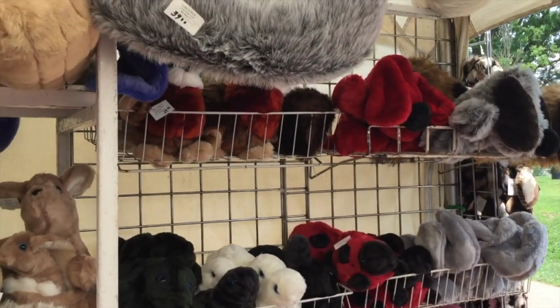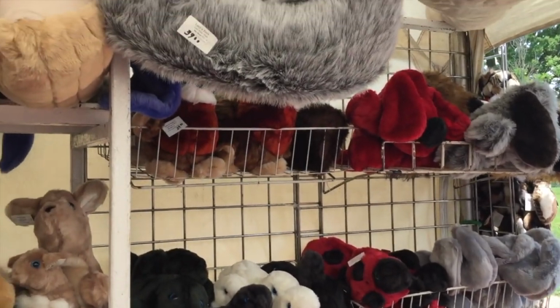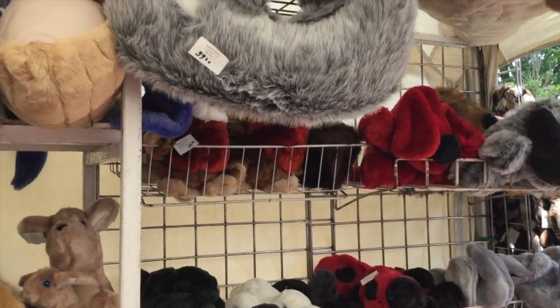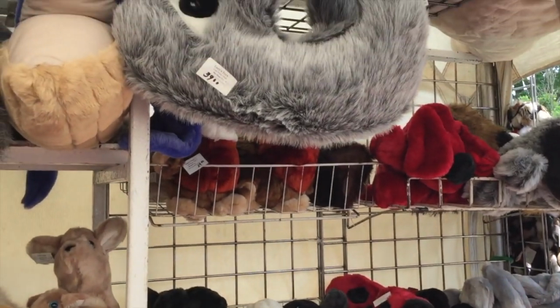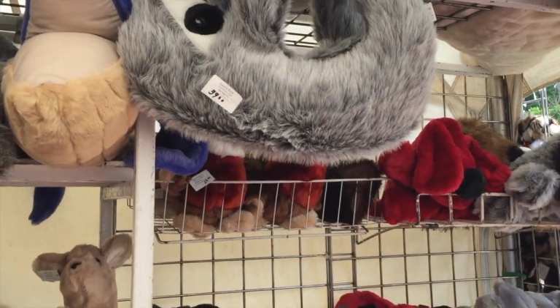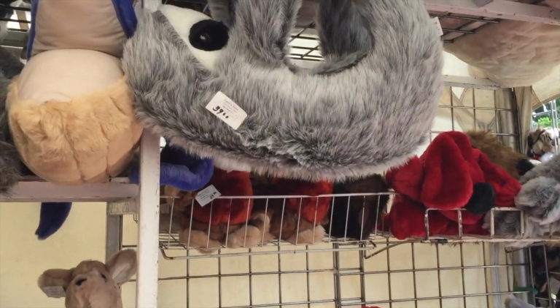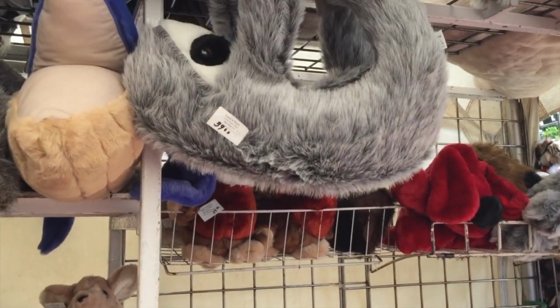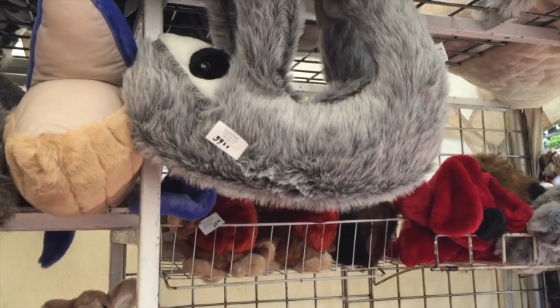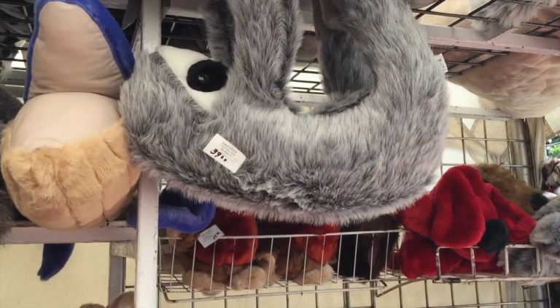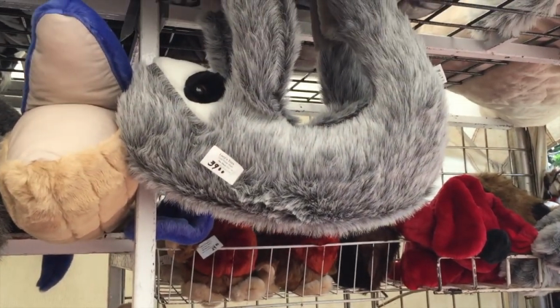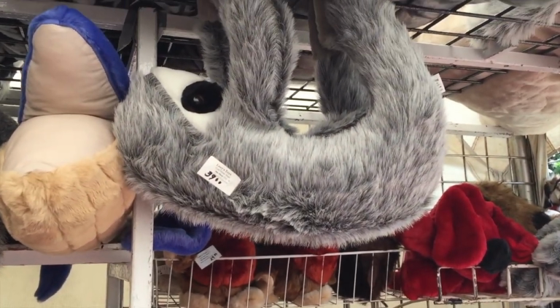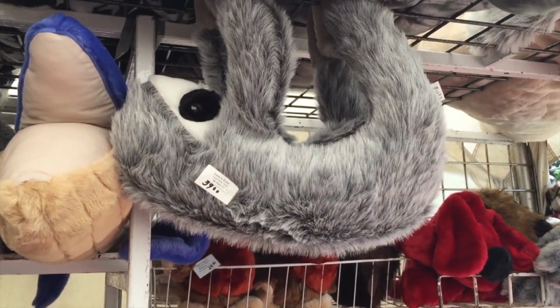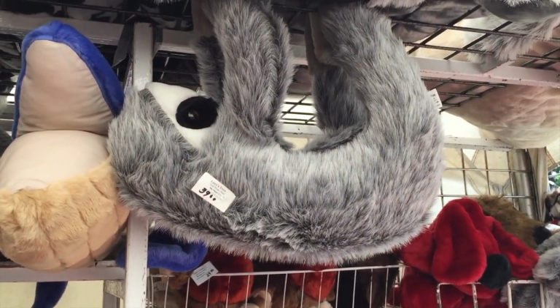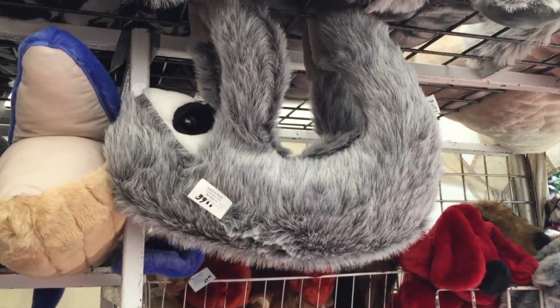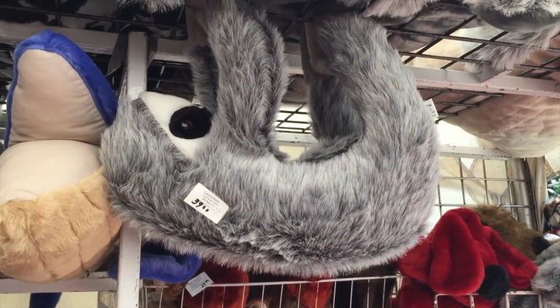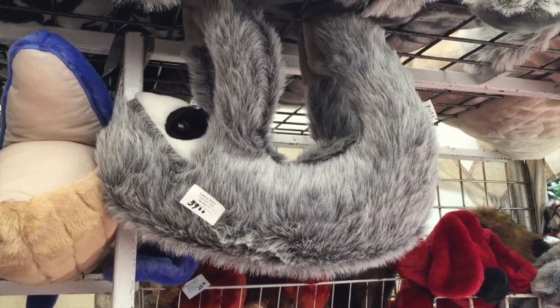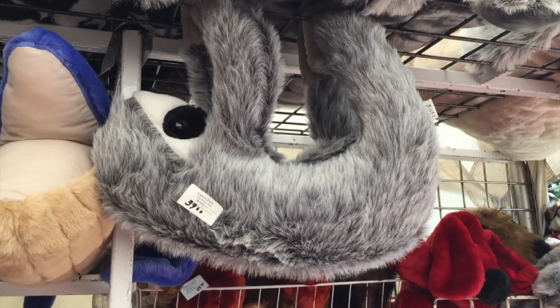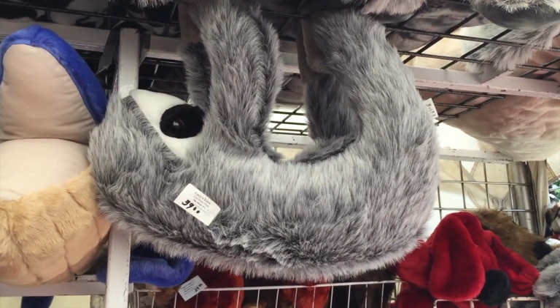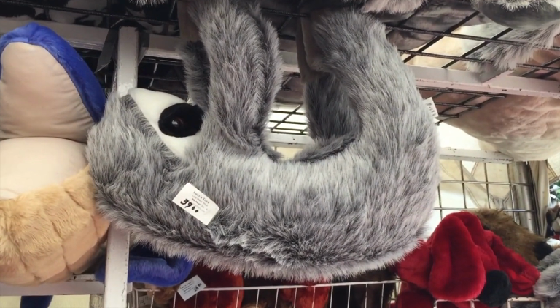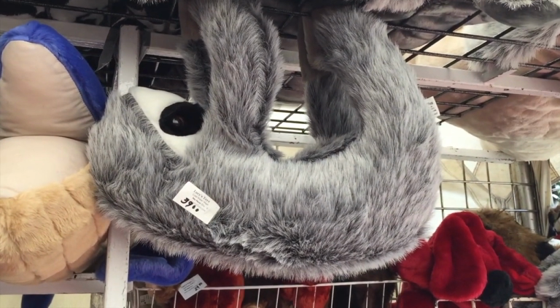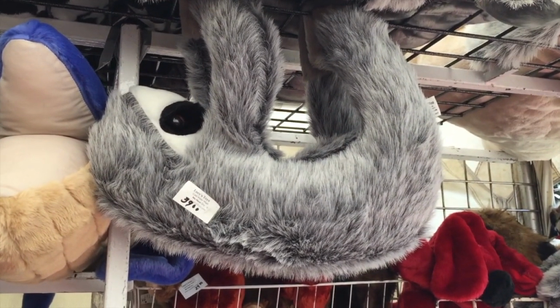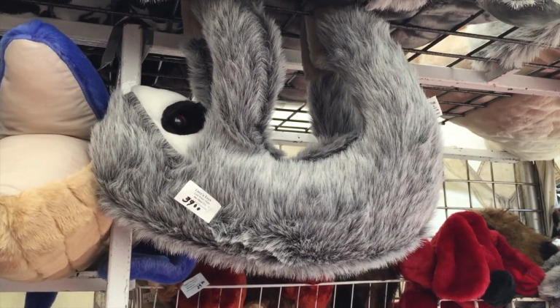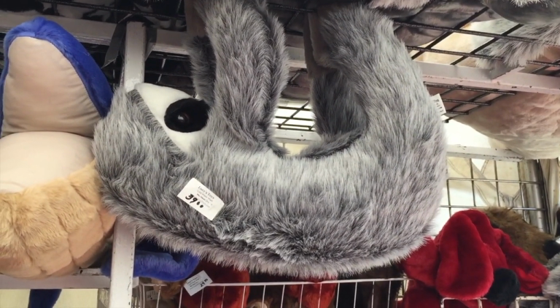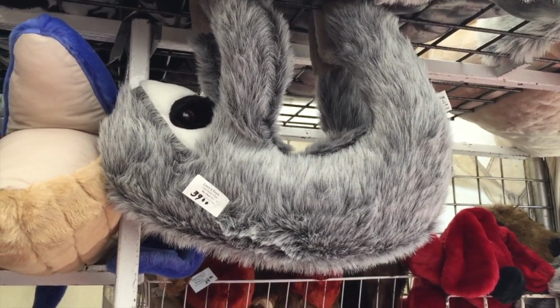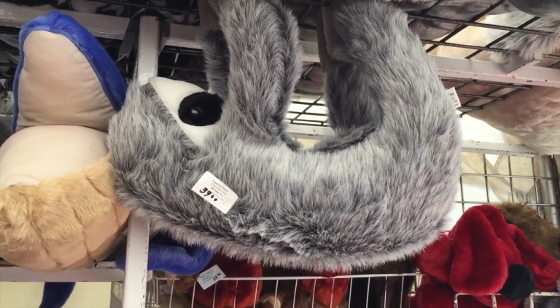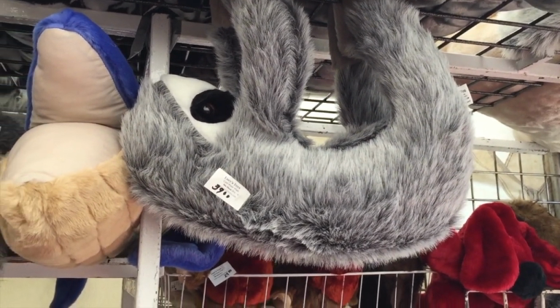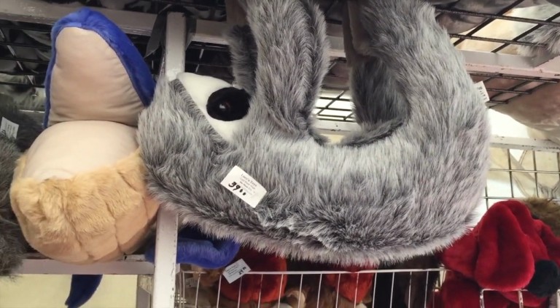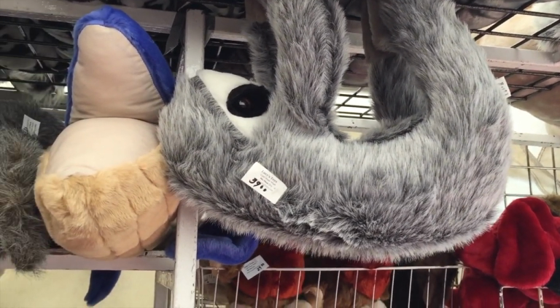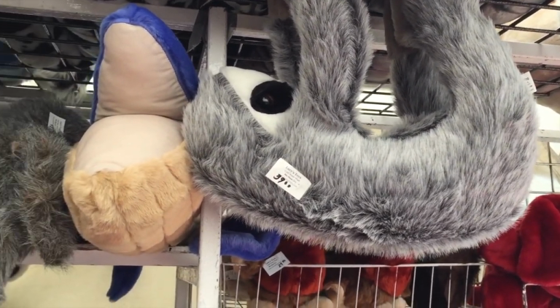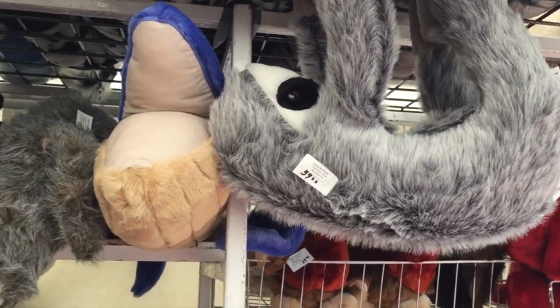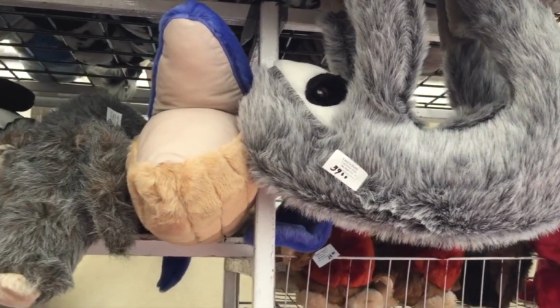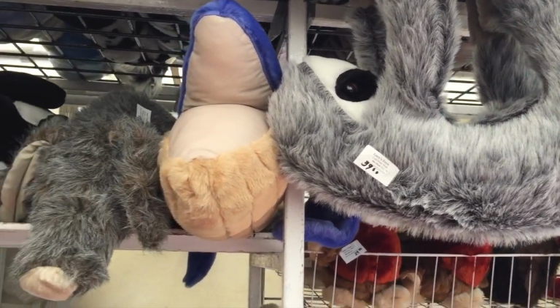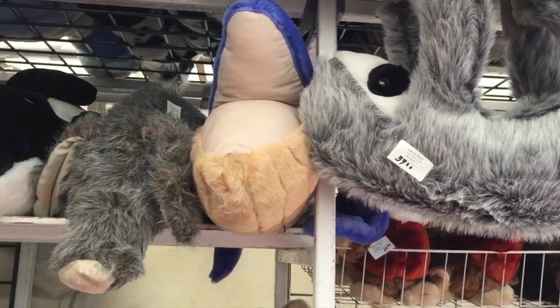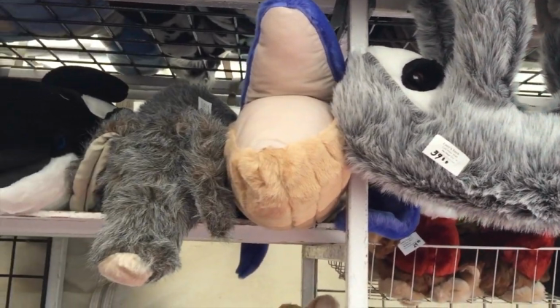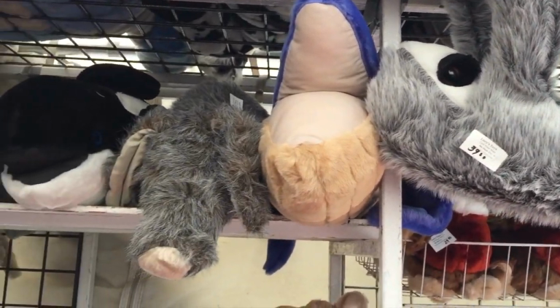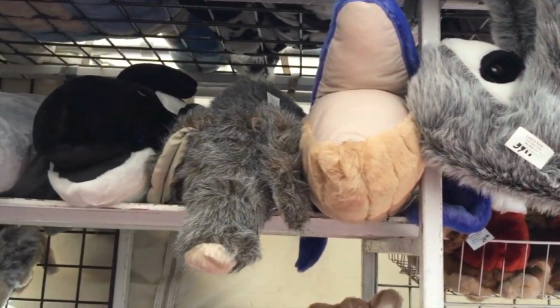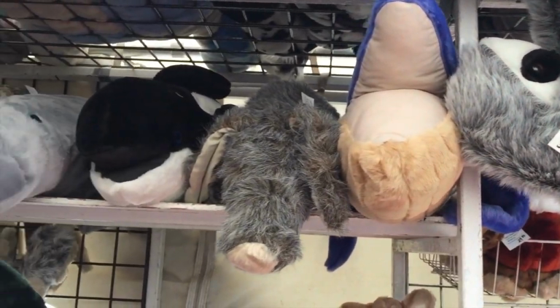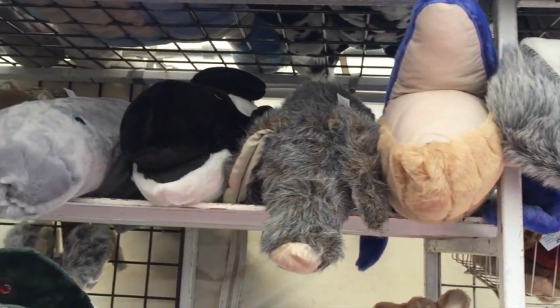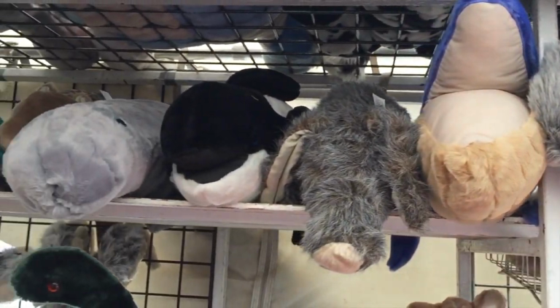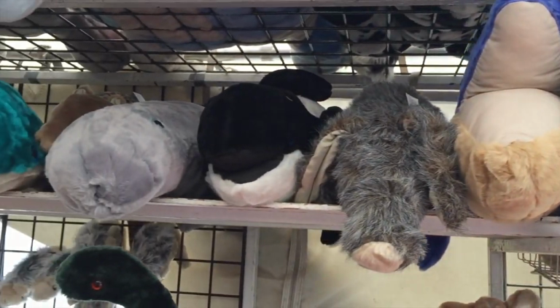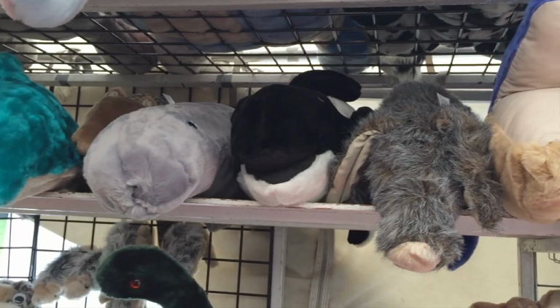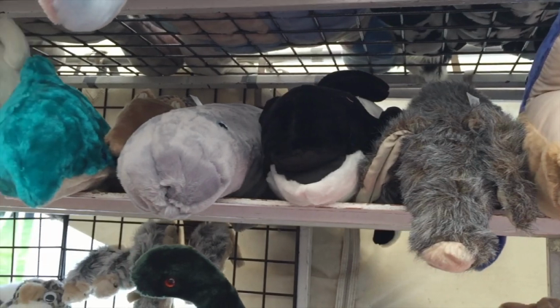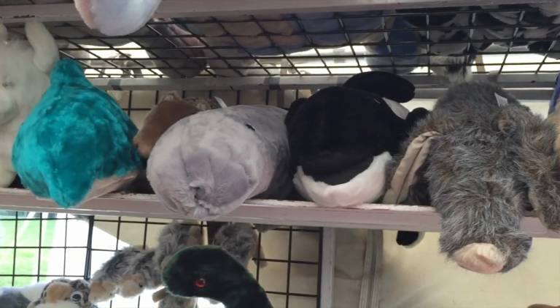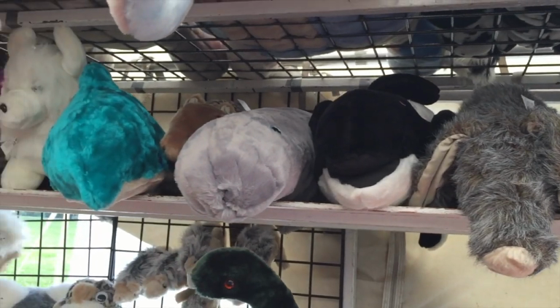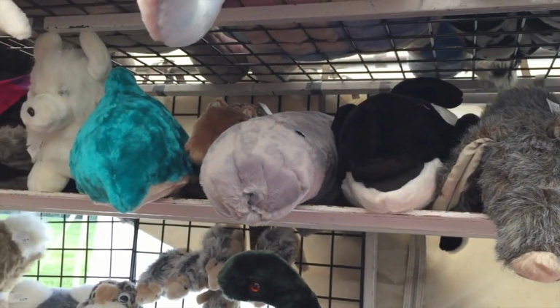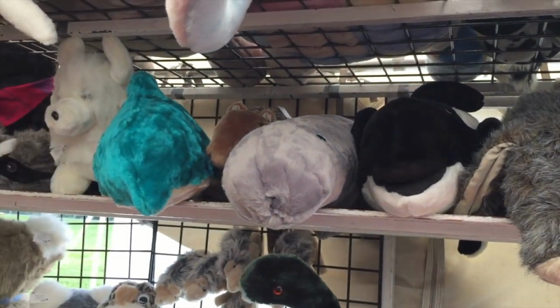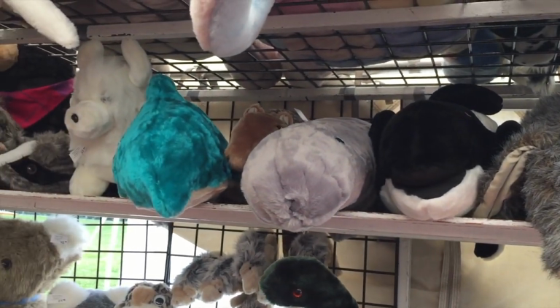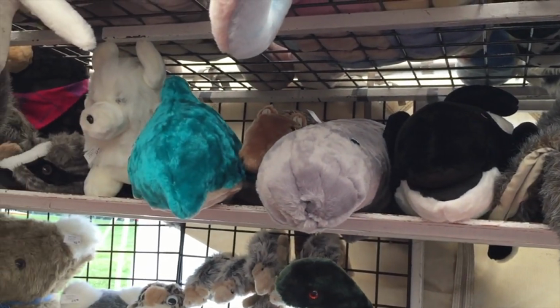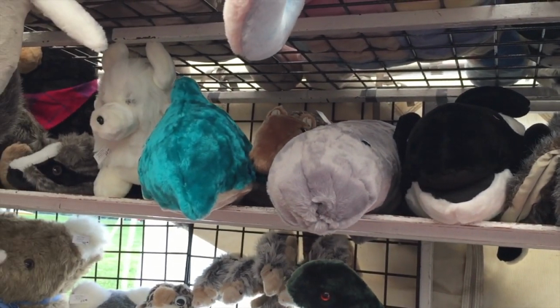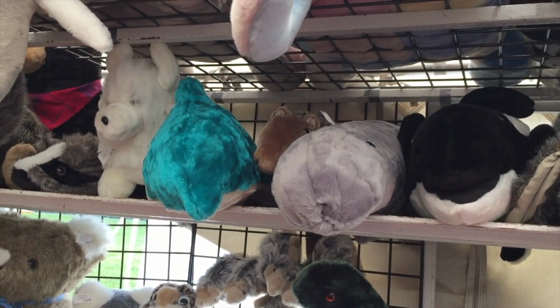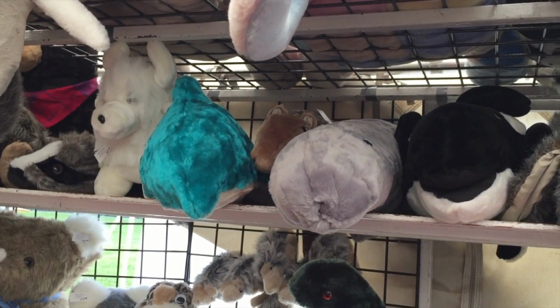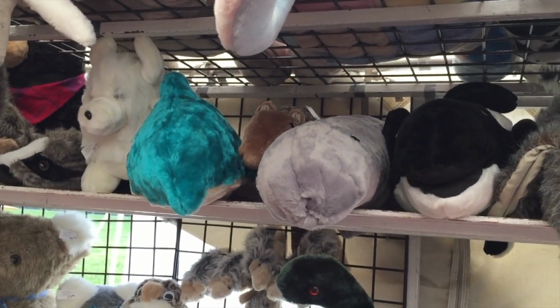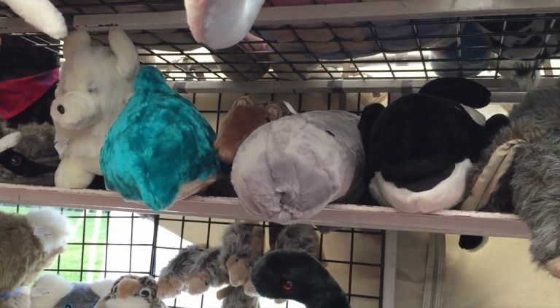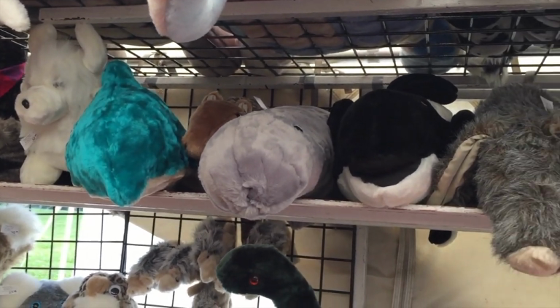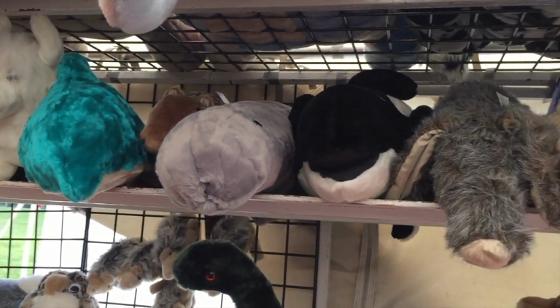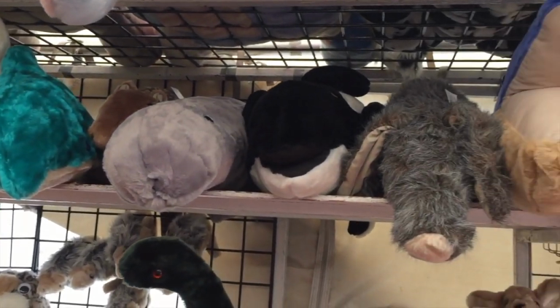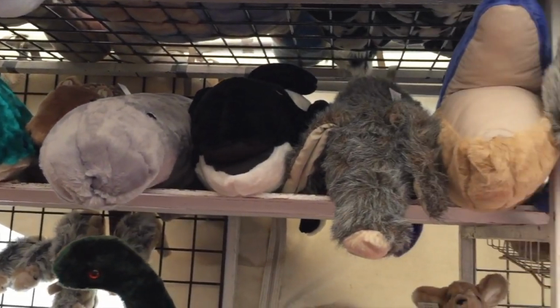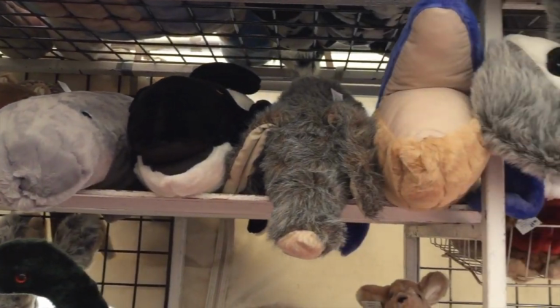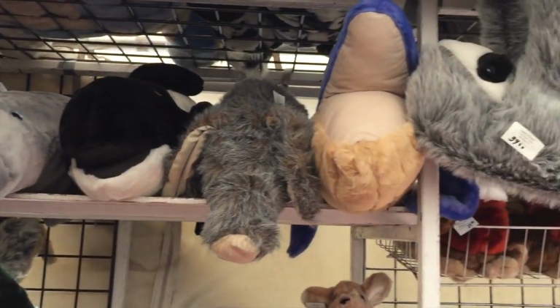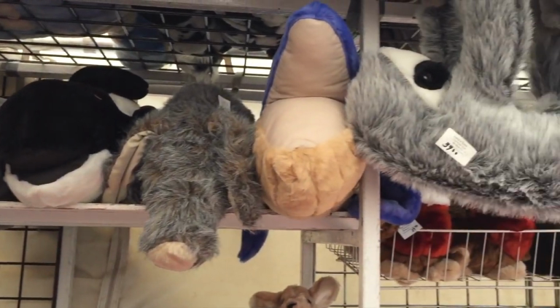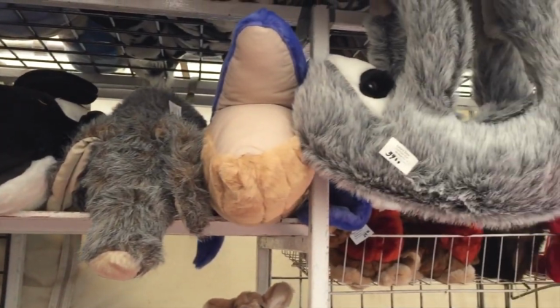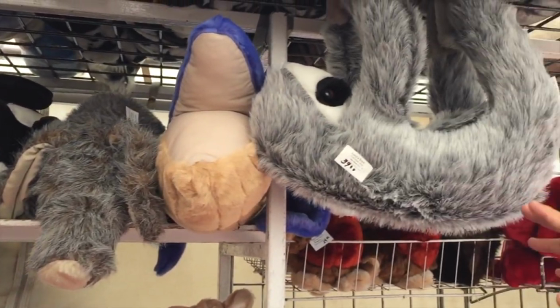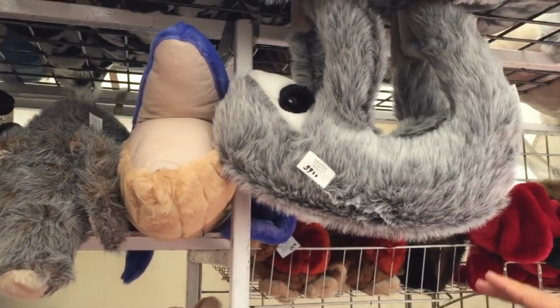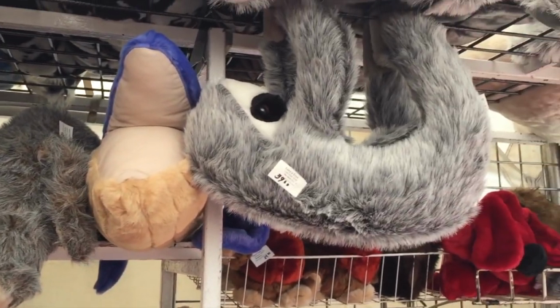Look at this sloth. It actually has Velcro on its hands and feet so you can hang it up. Awesome.